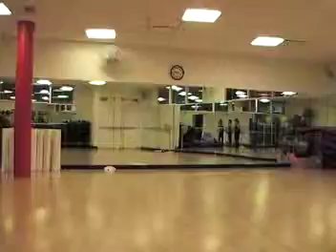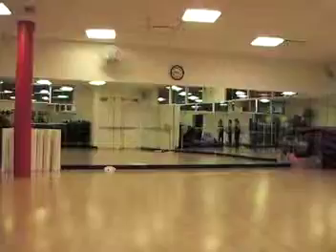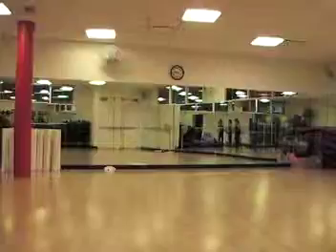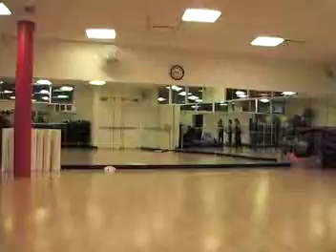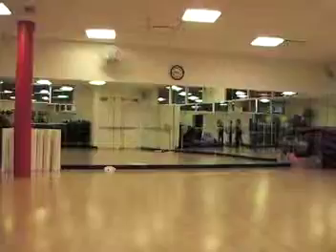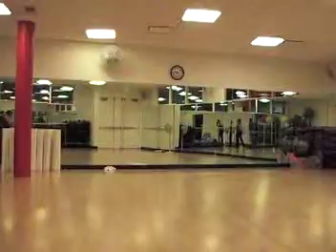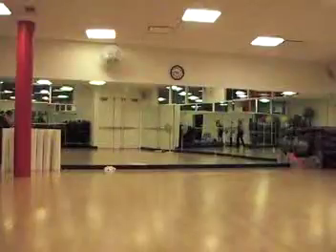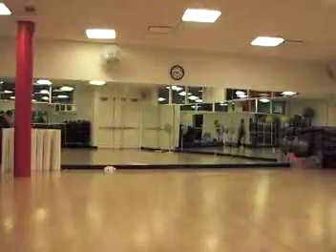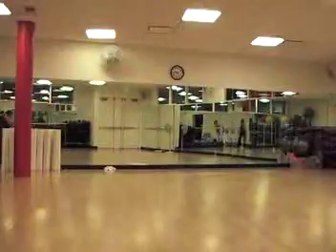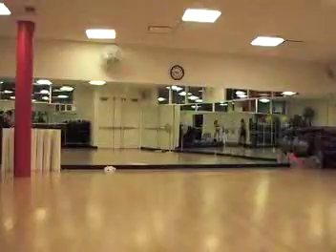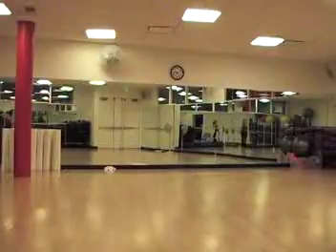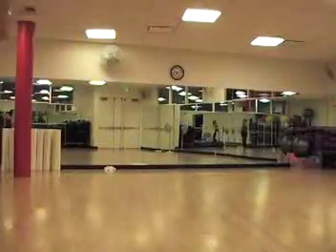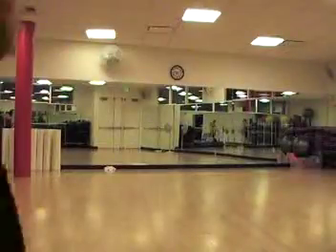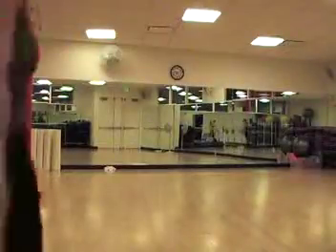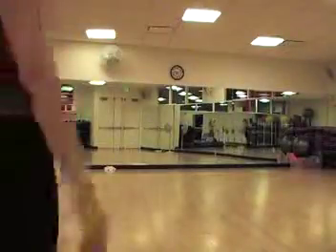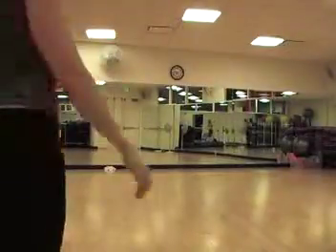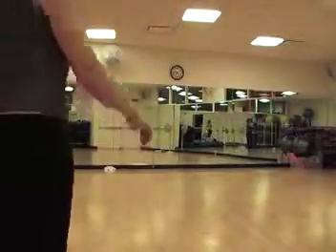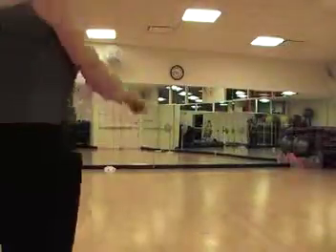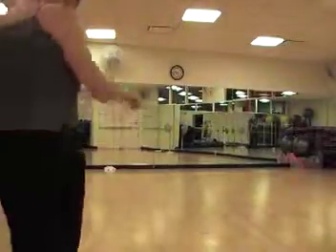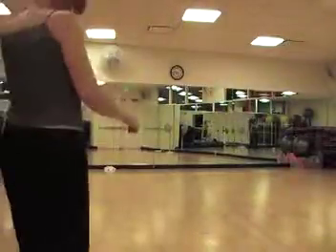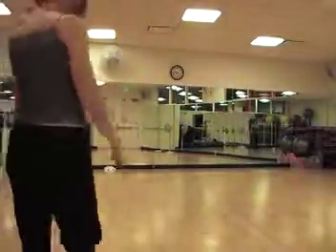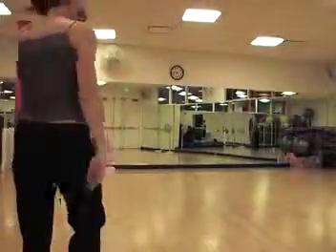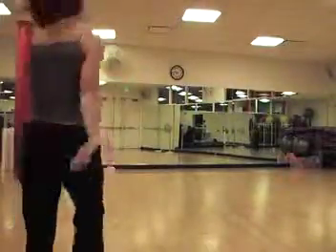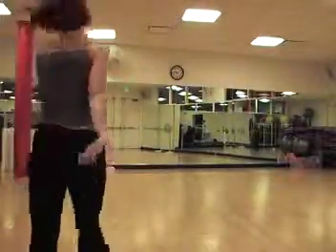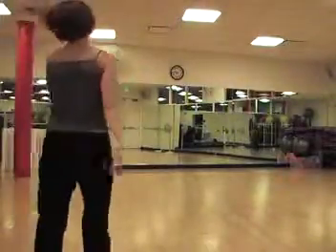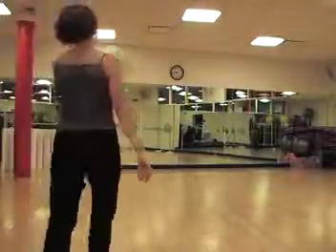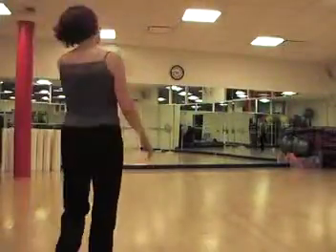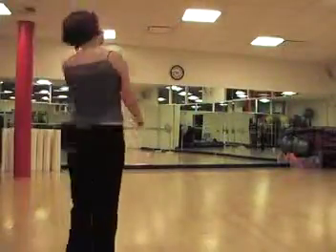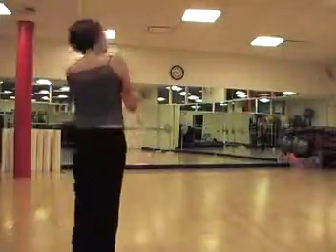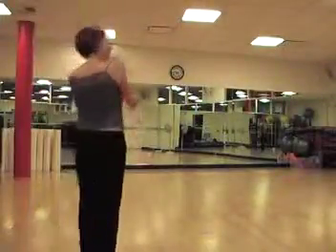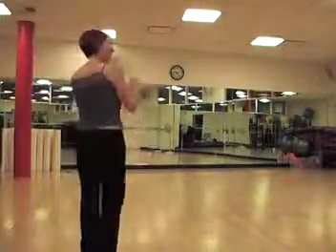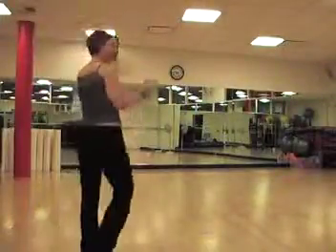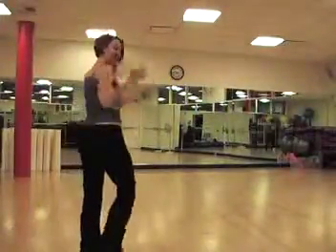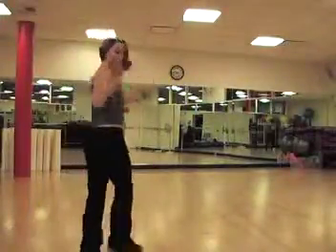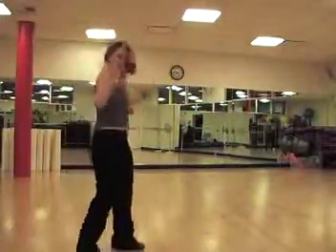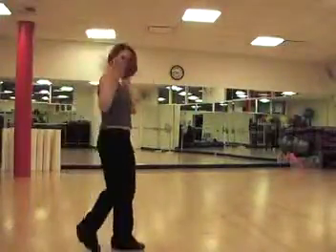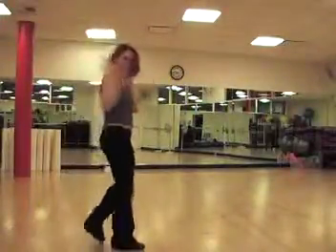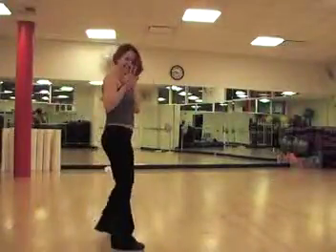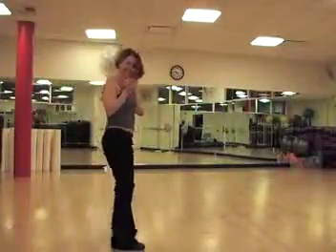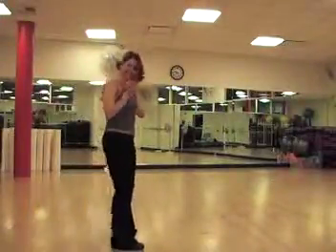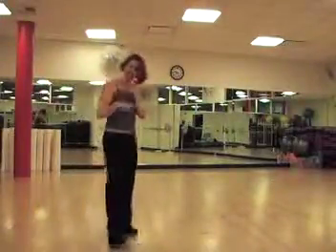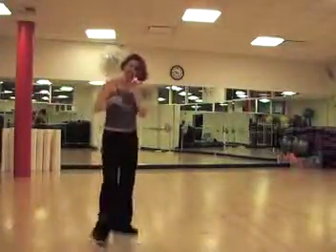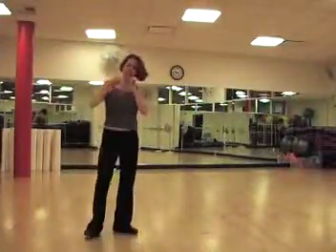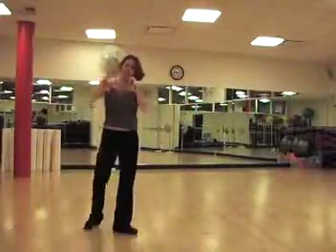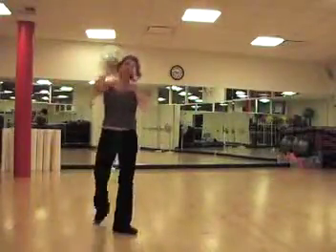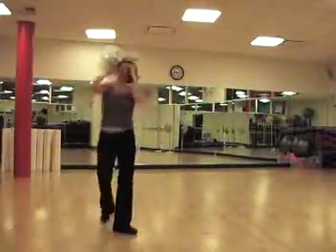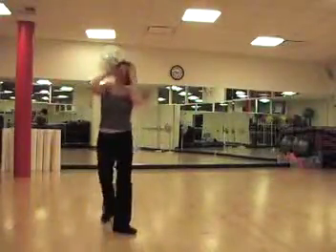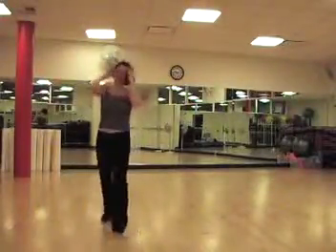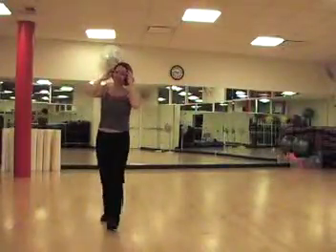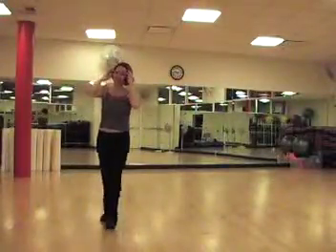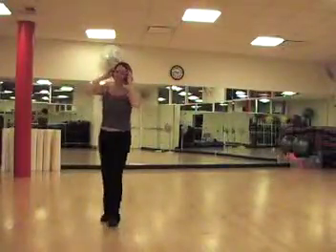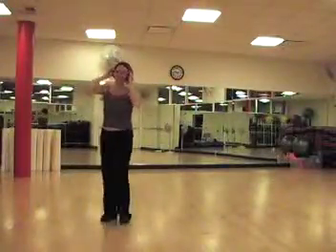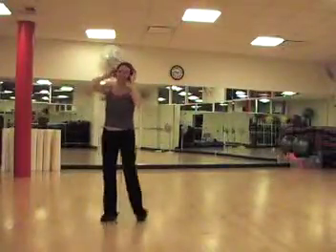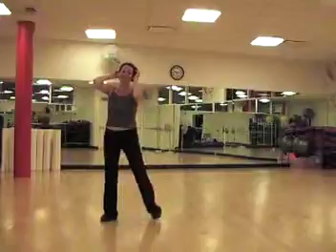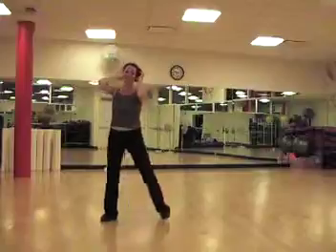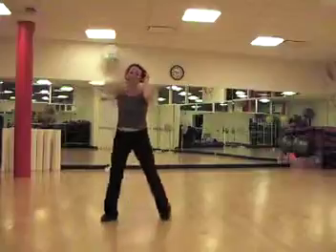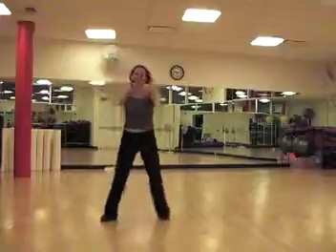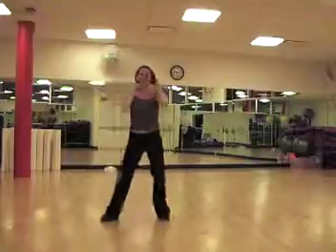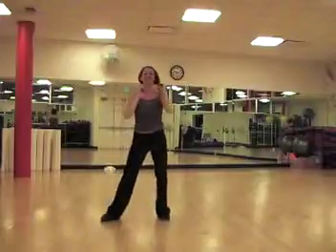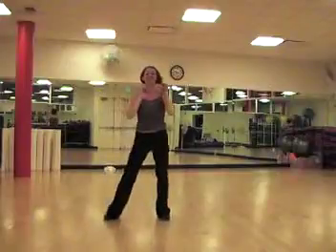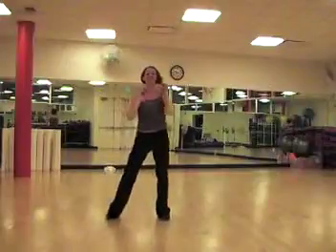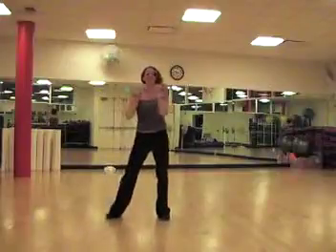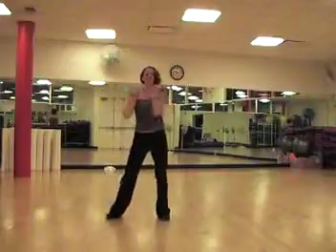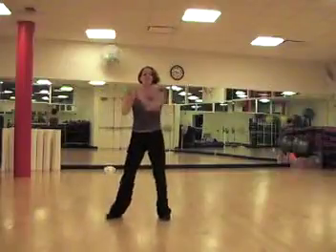Hey hip-hop dancers! We have a really short little hip-hop section right now — we'll be adding on each week.